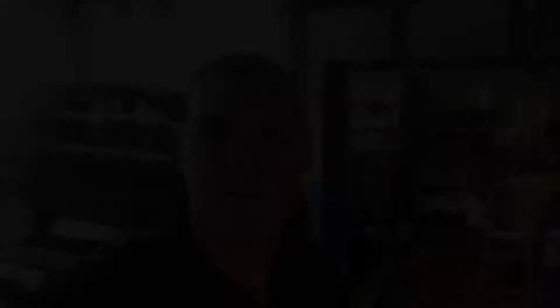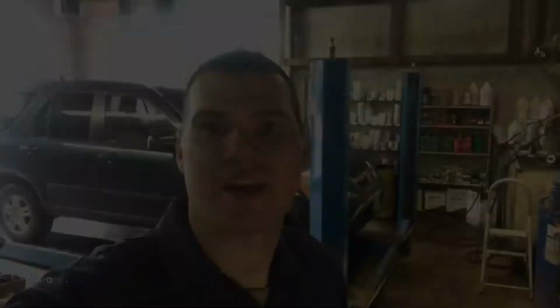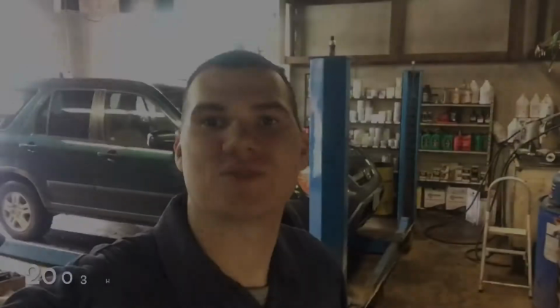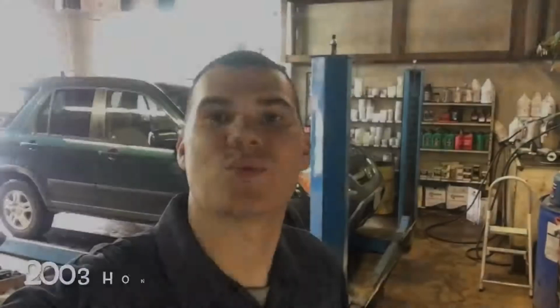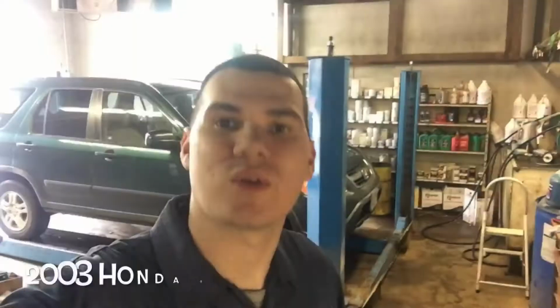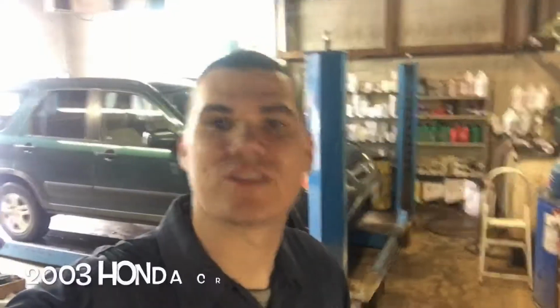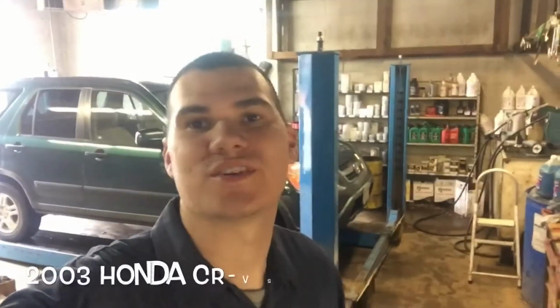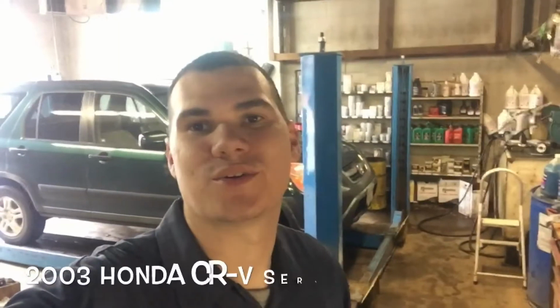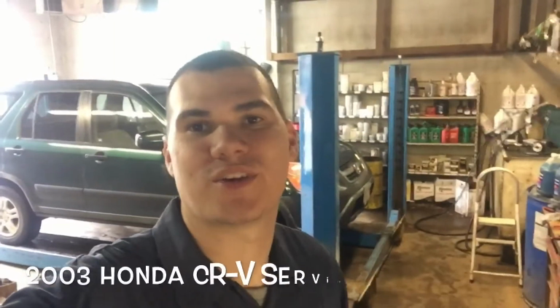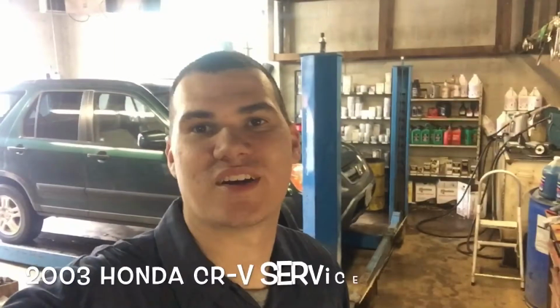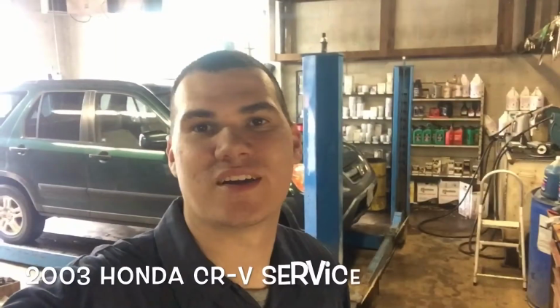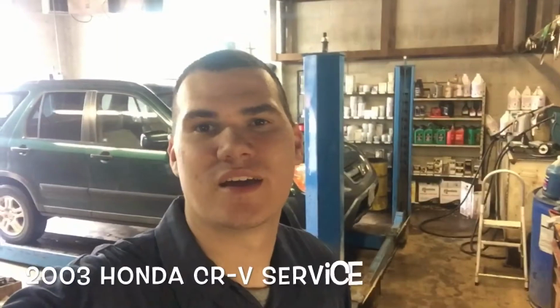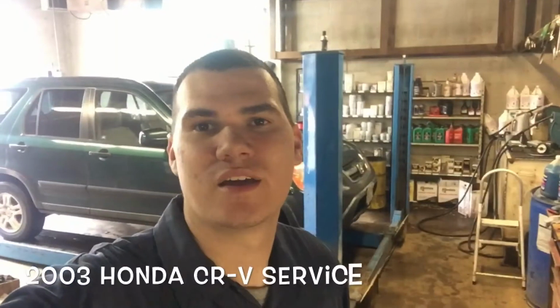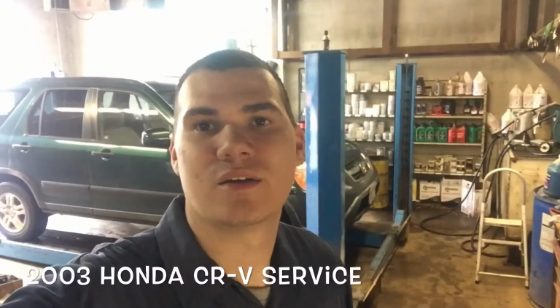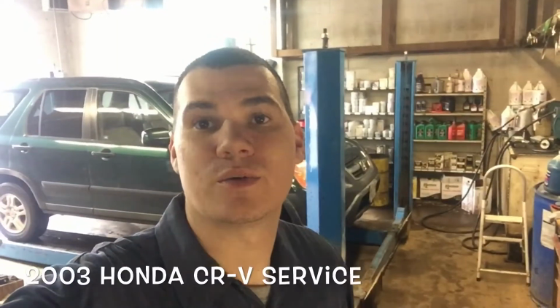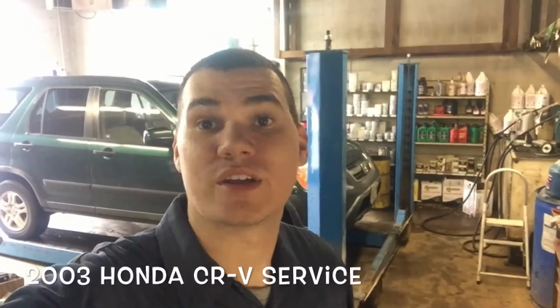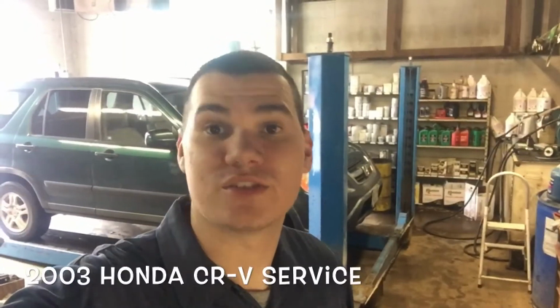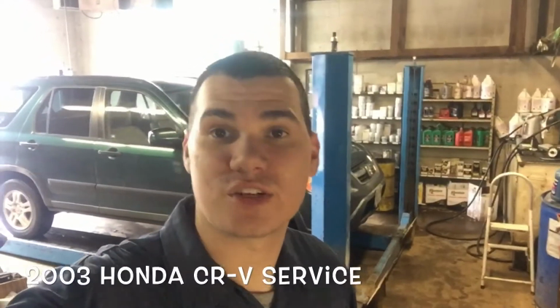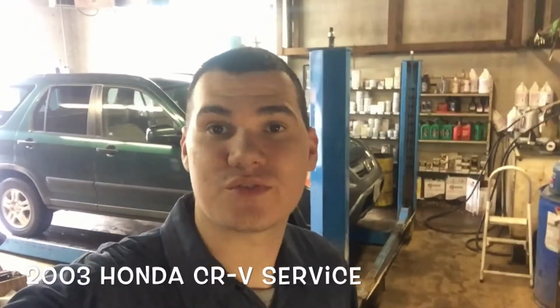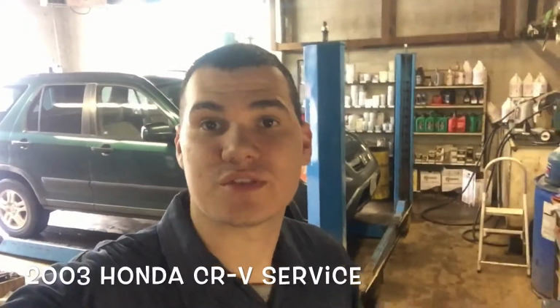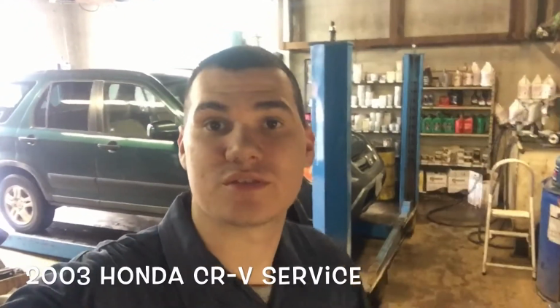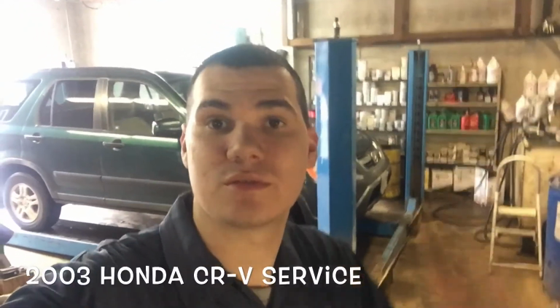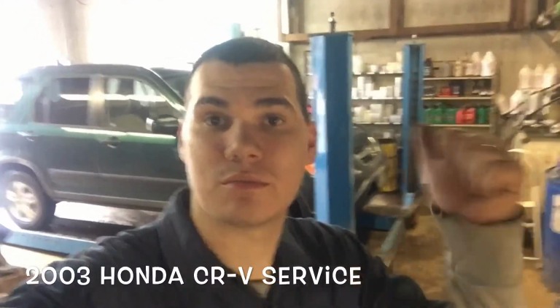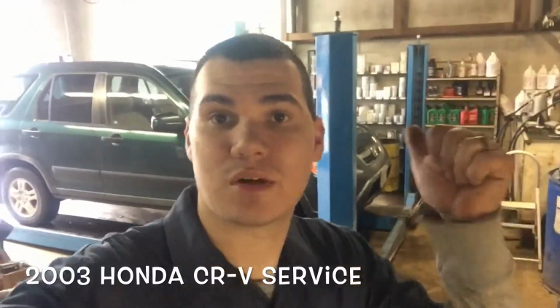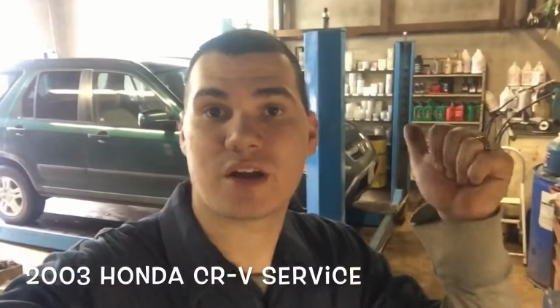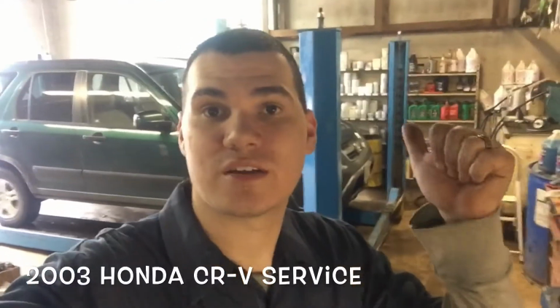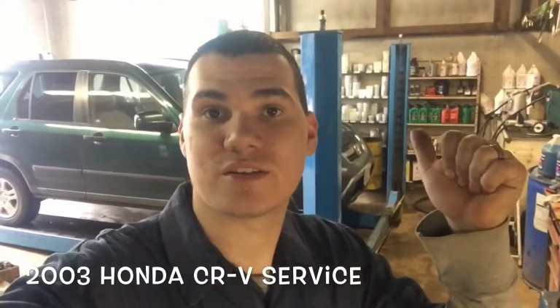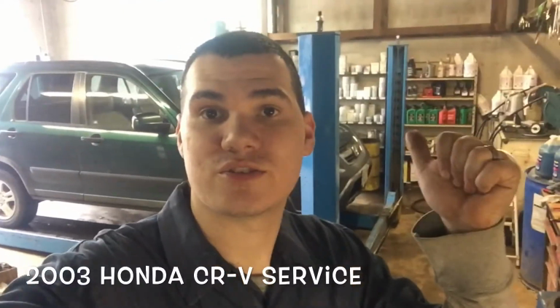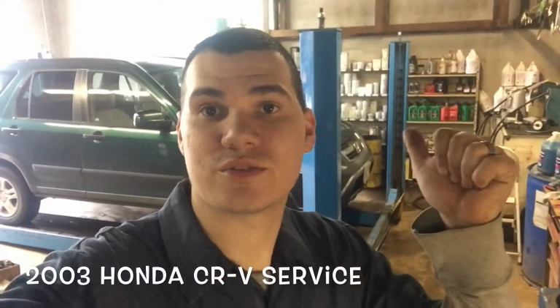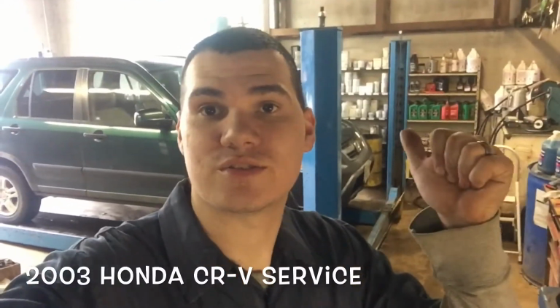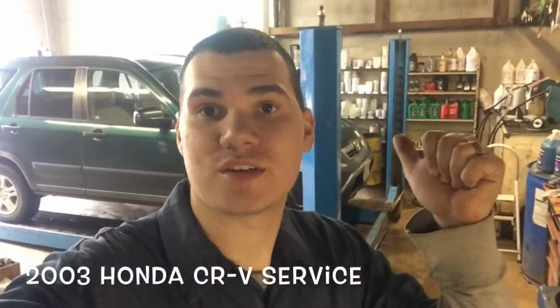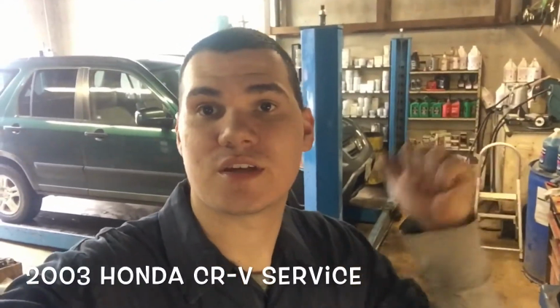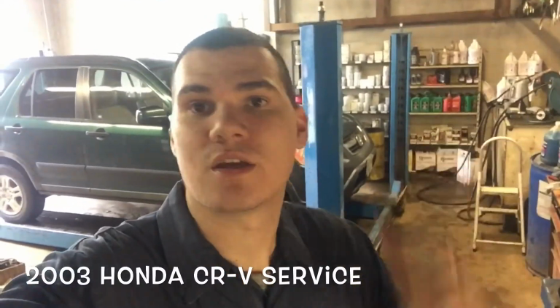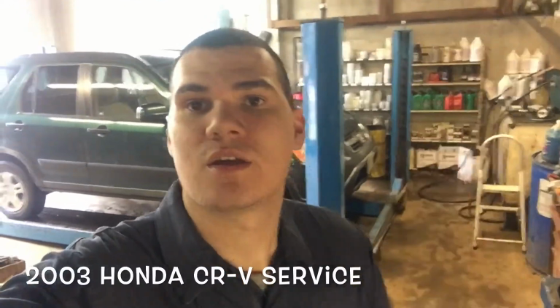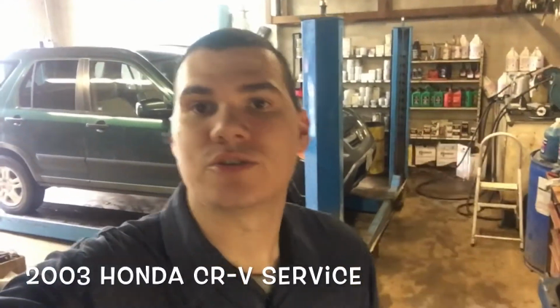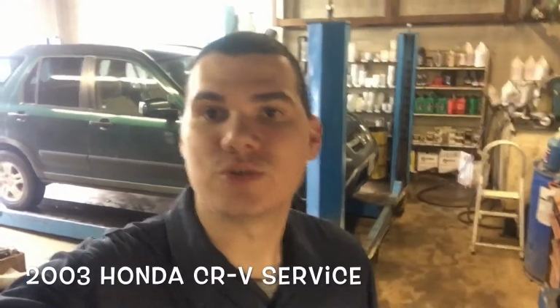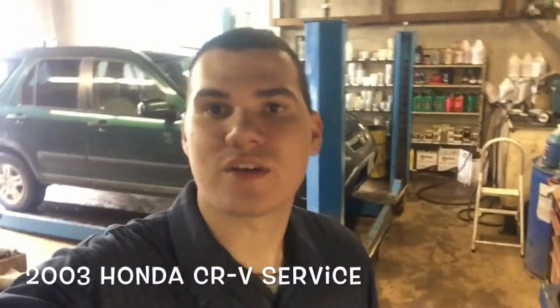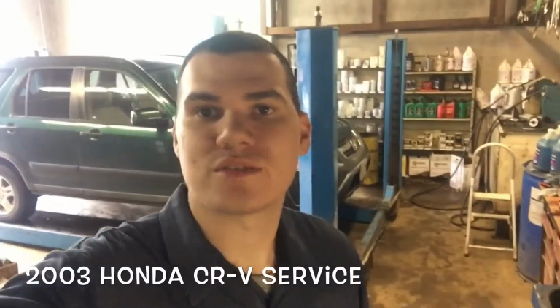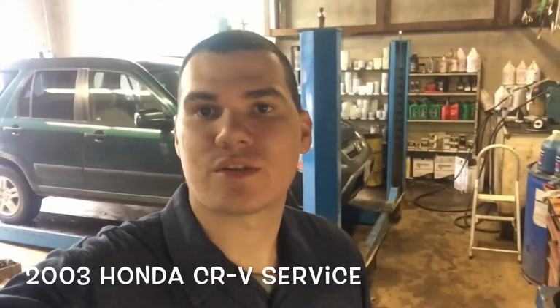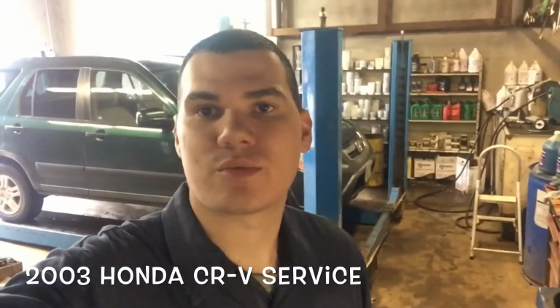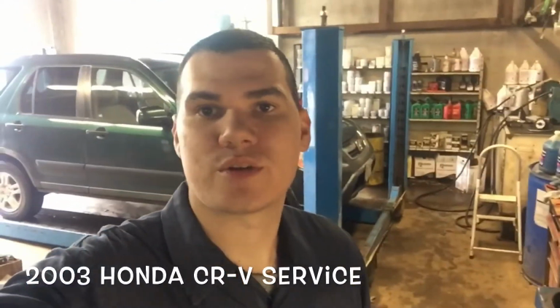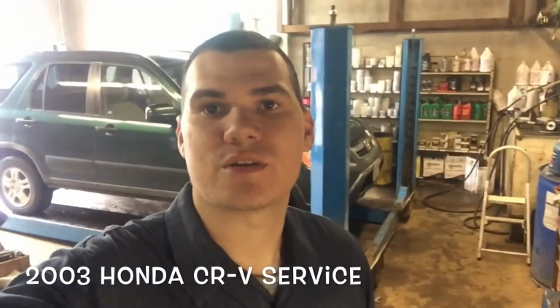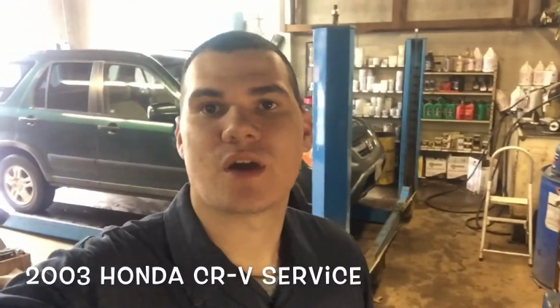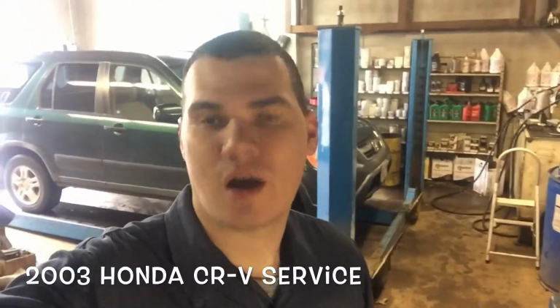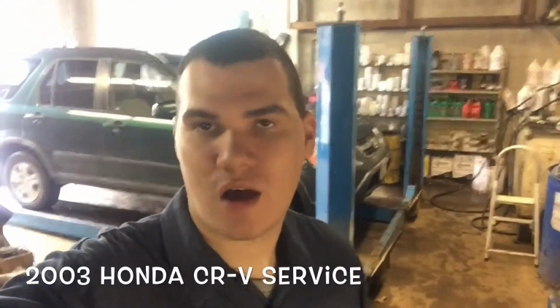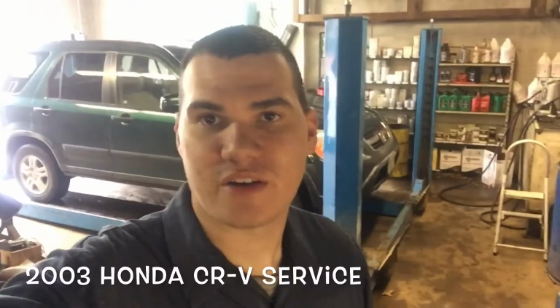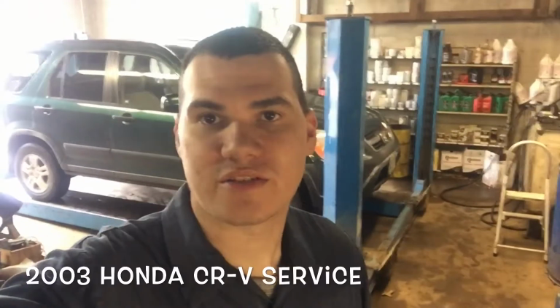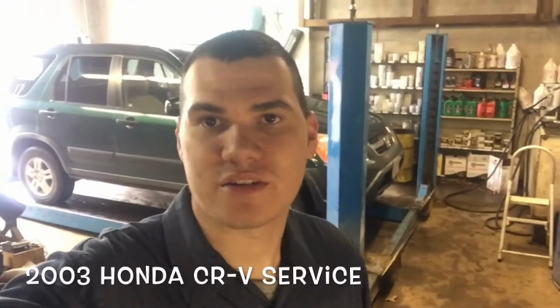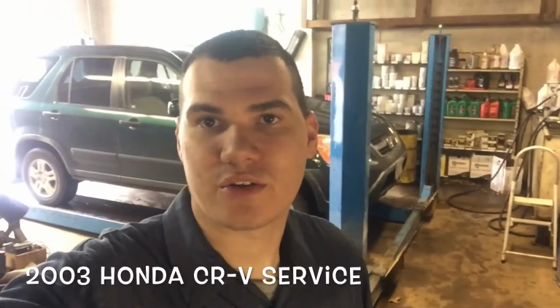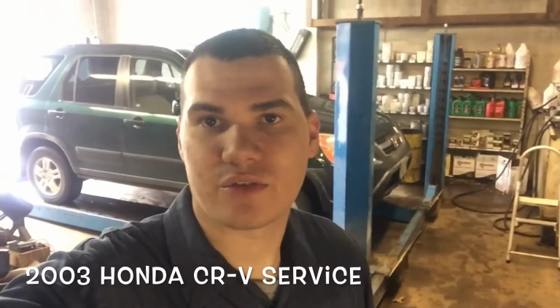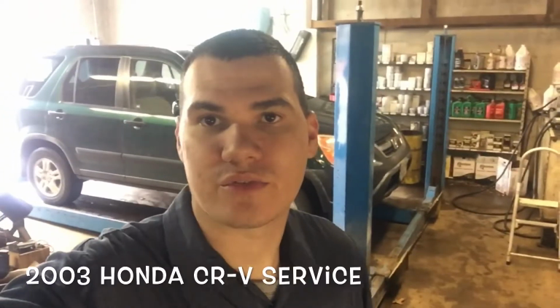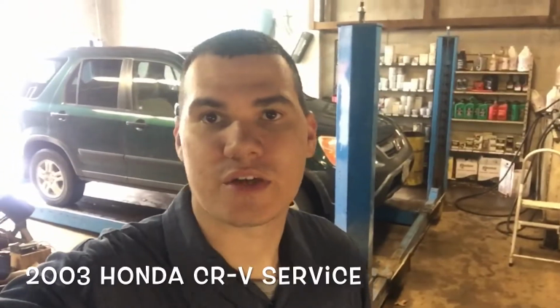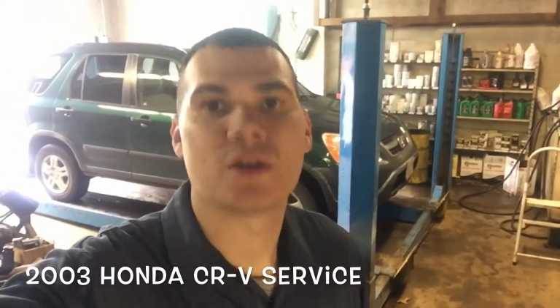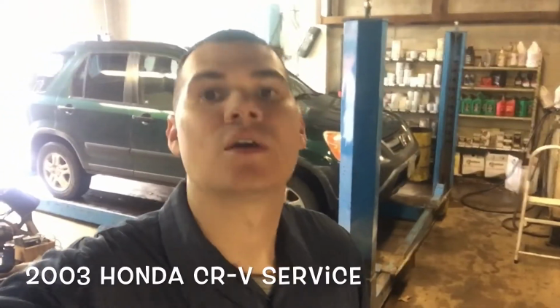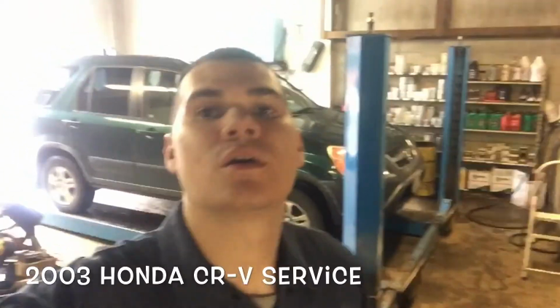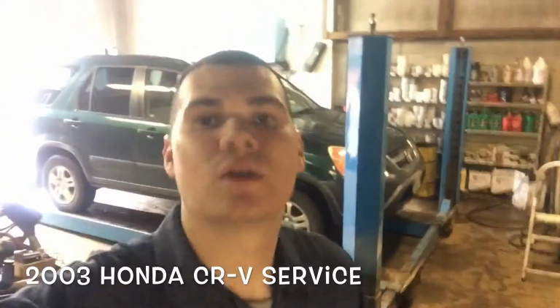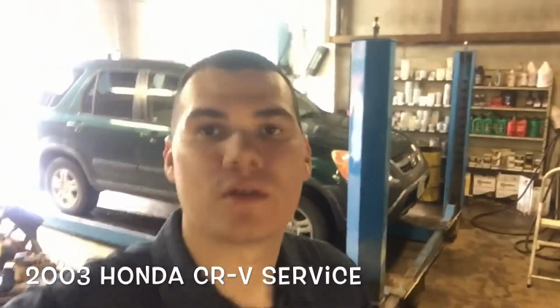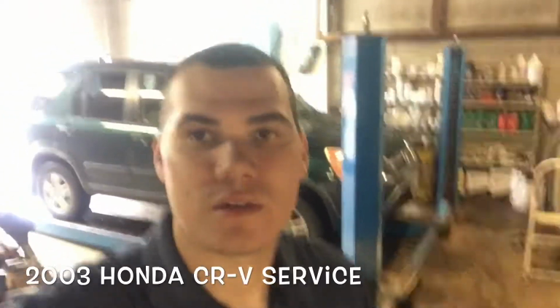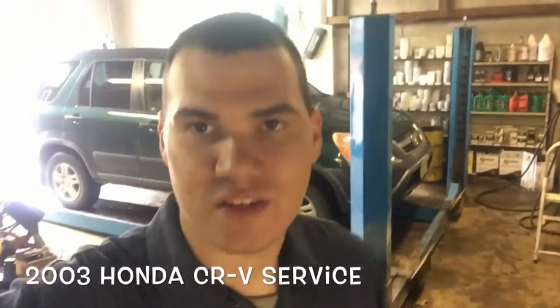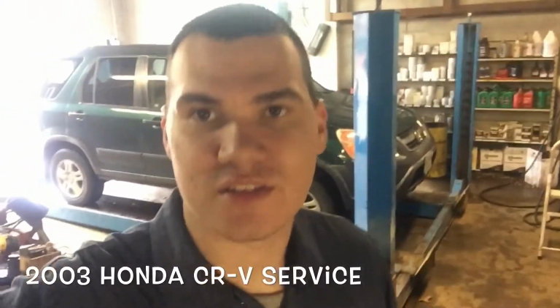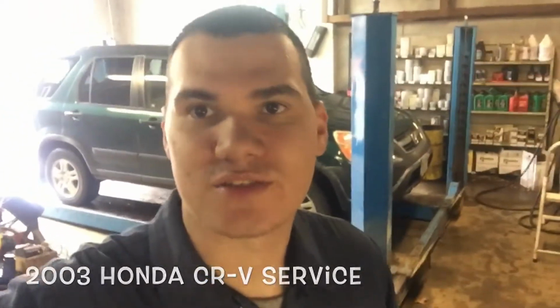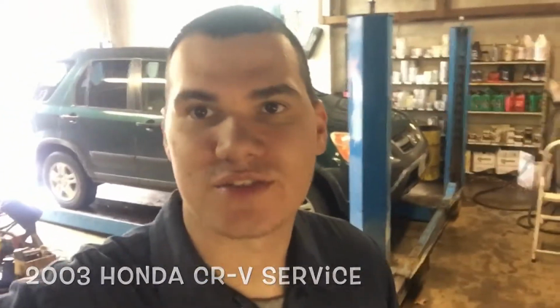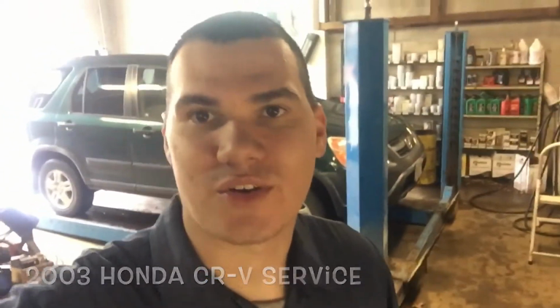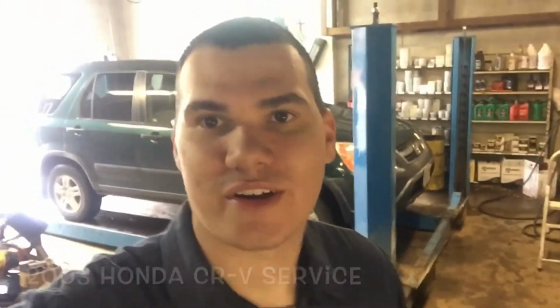Hey guys, what is going on? We've got a service behind us as you can see — 2003 Honda CR-V. Let's get started.